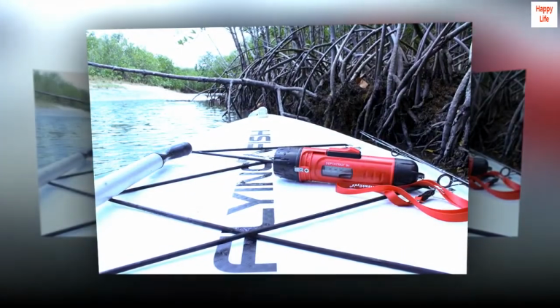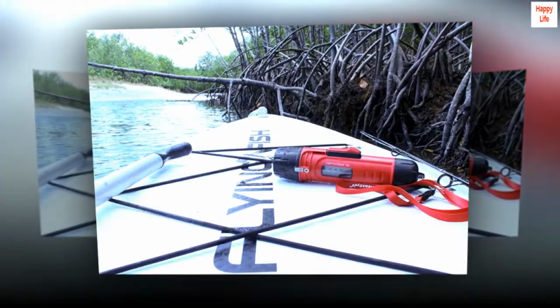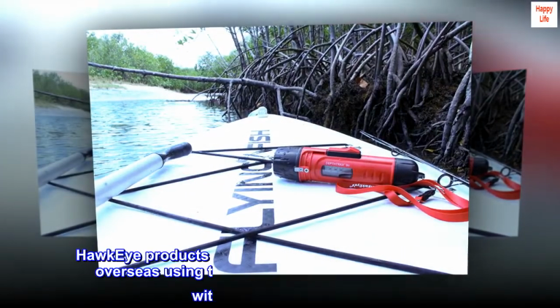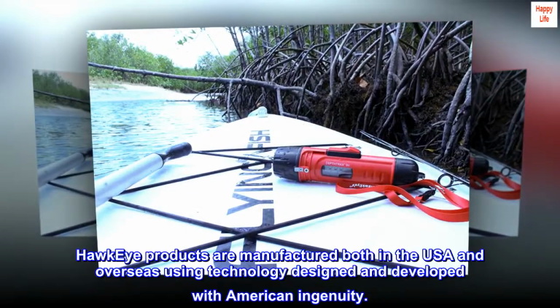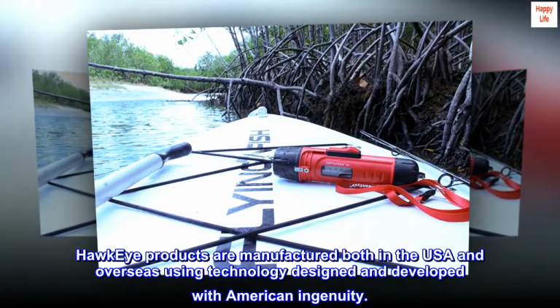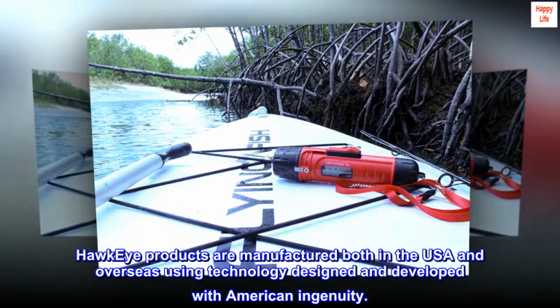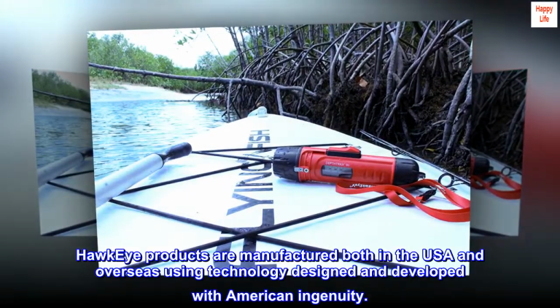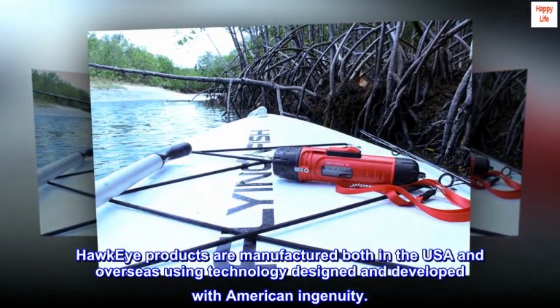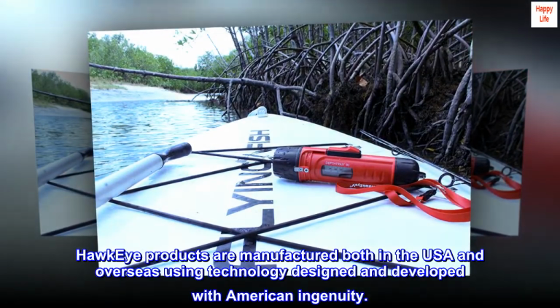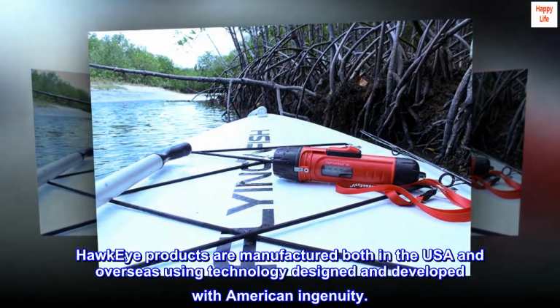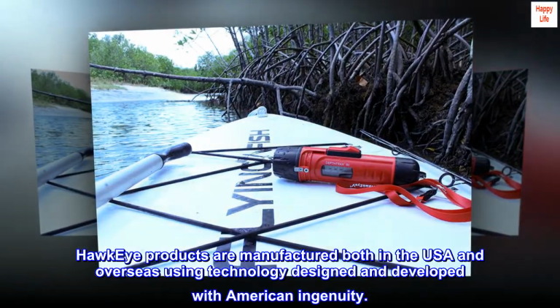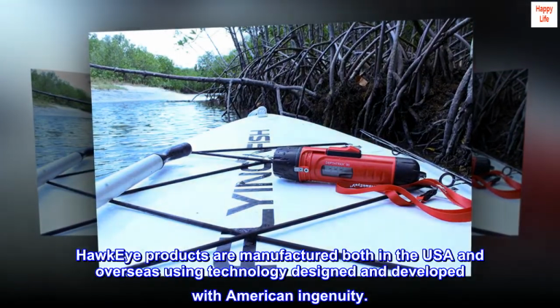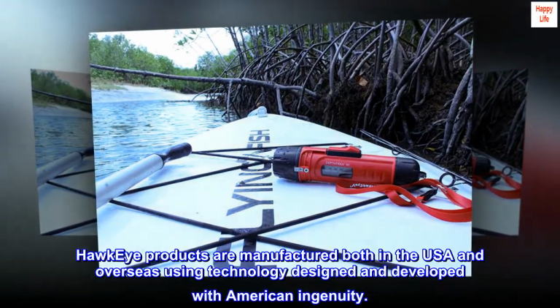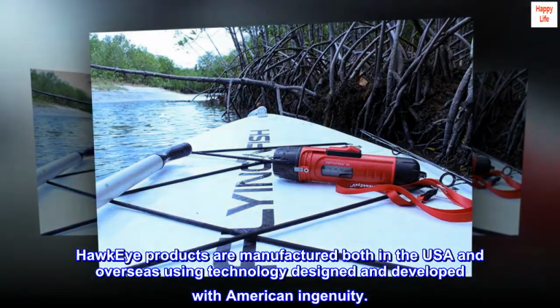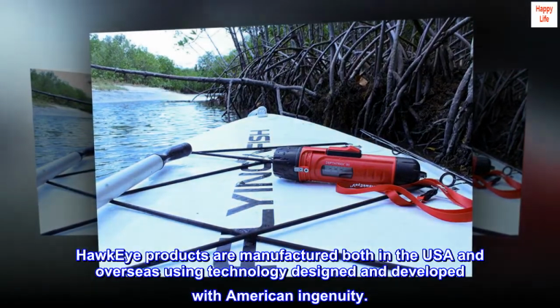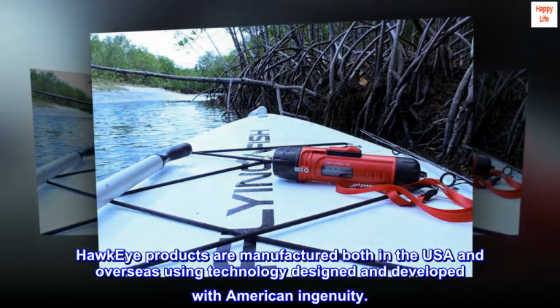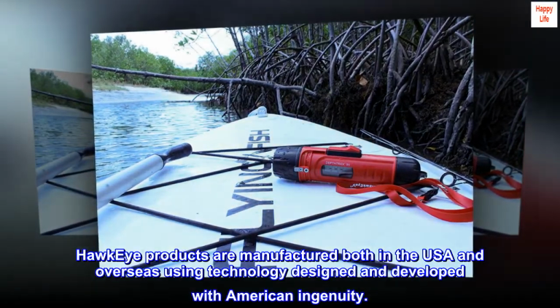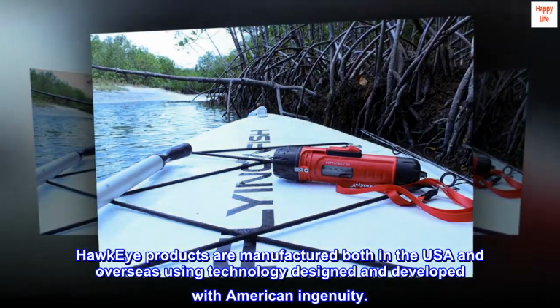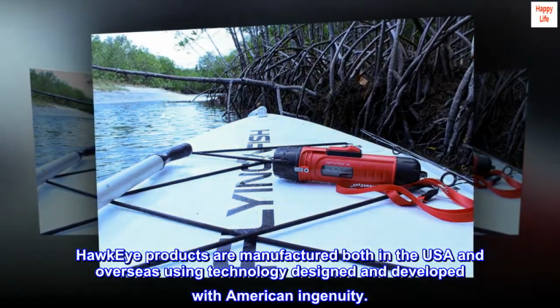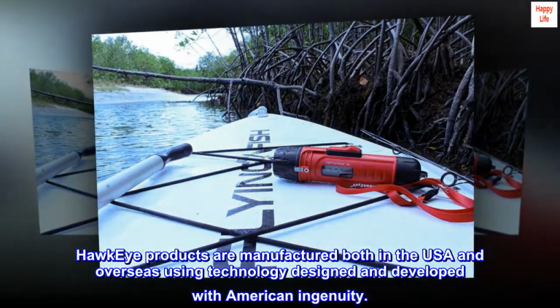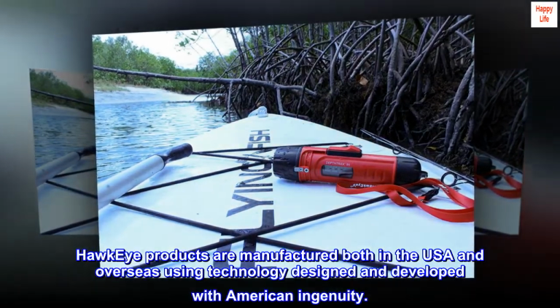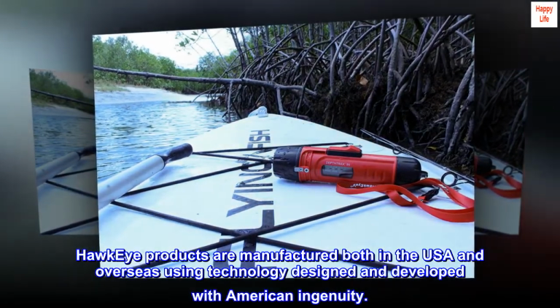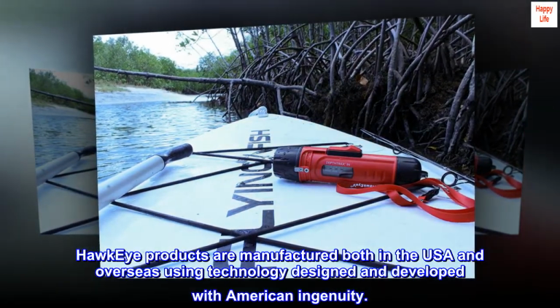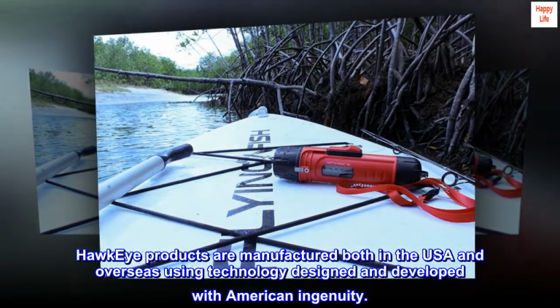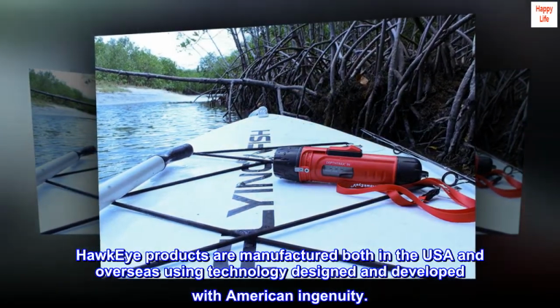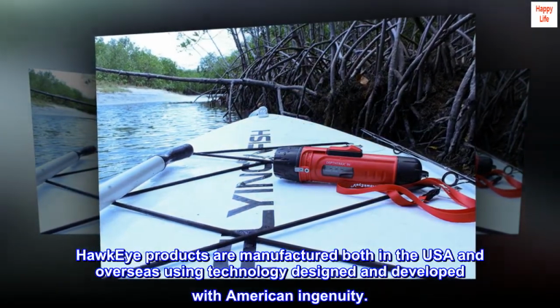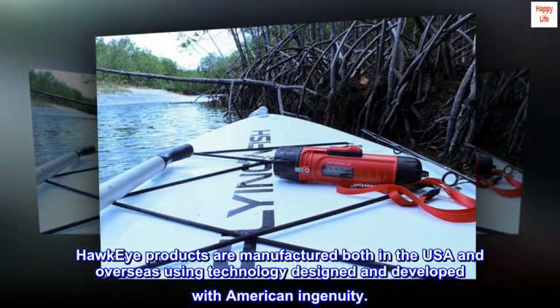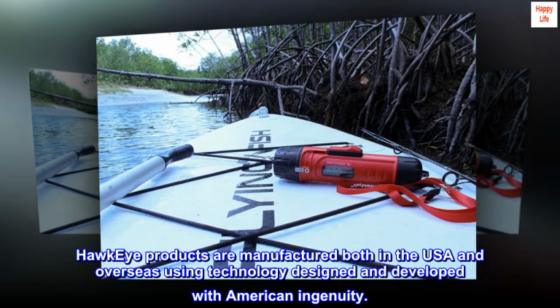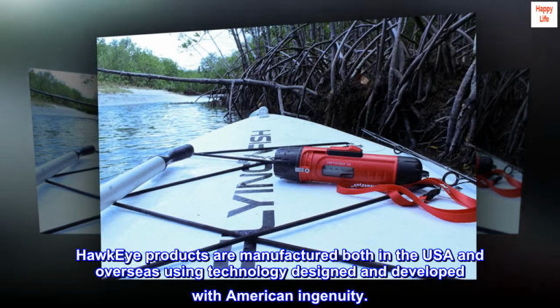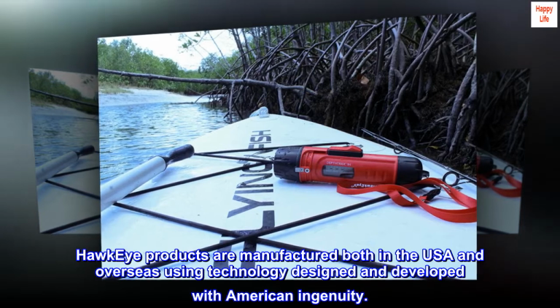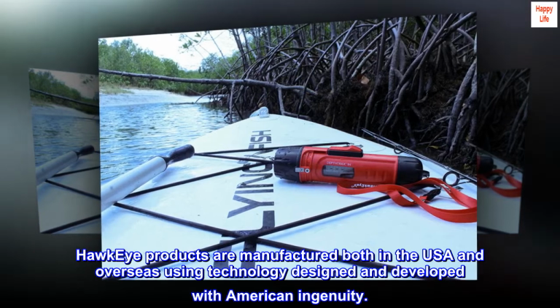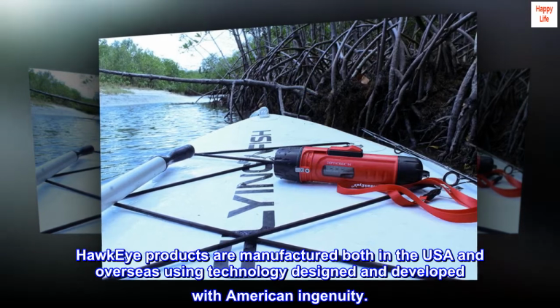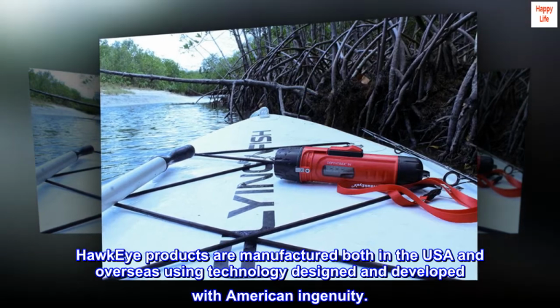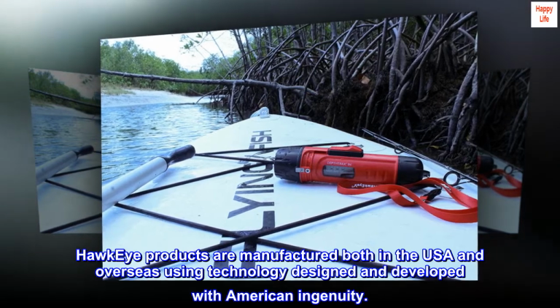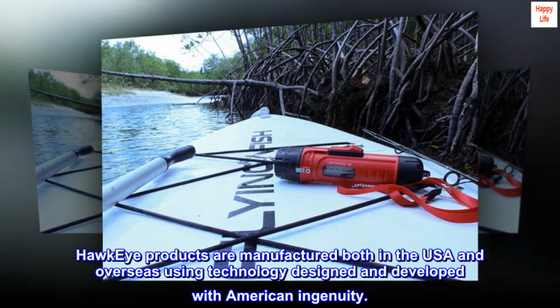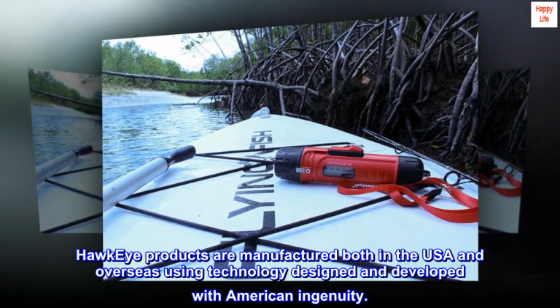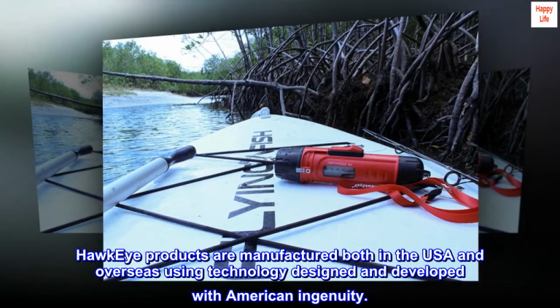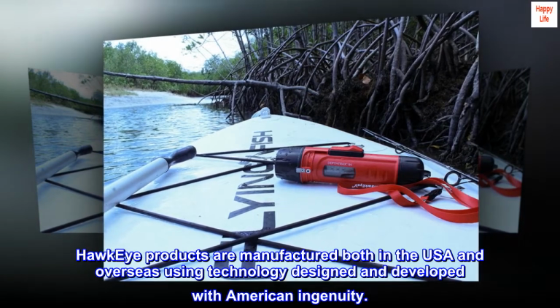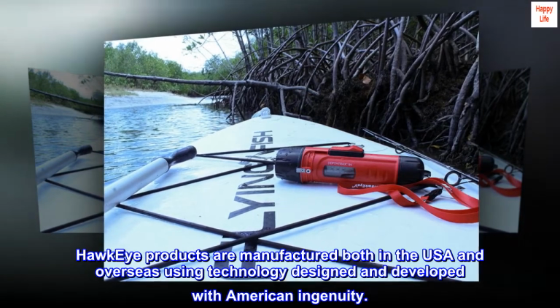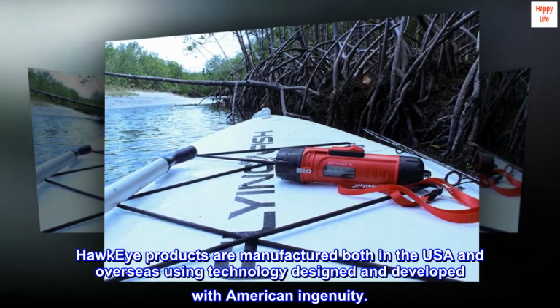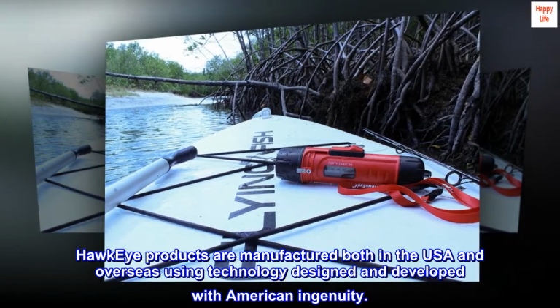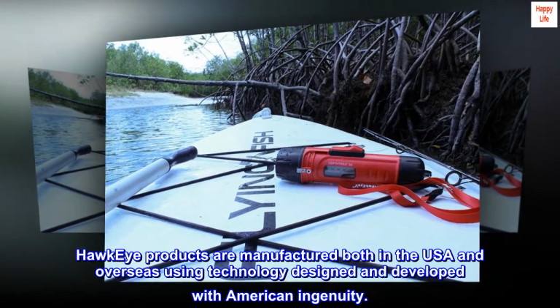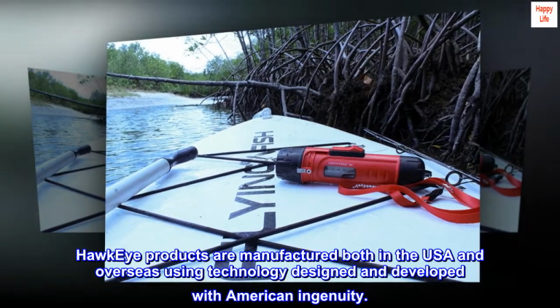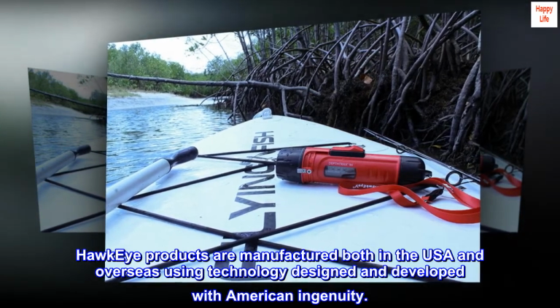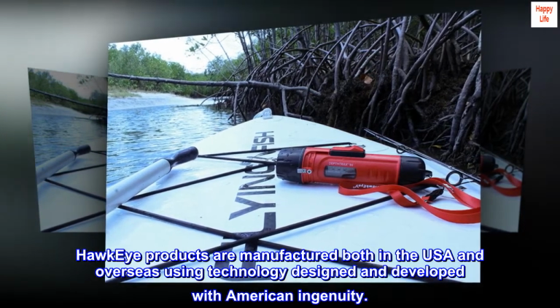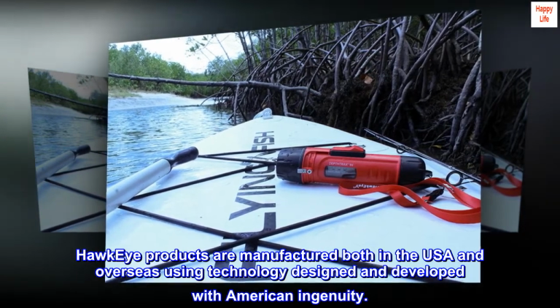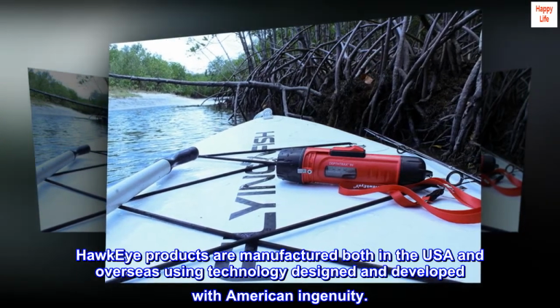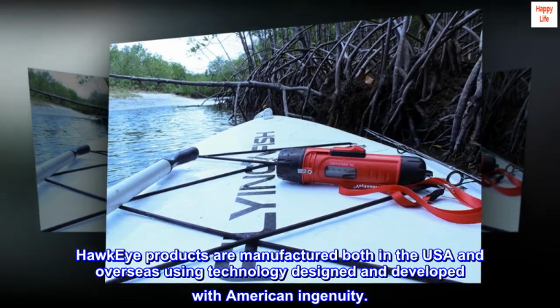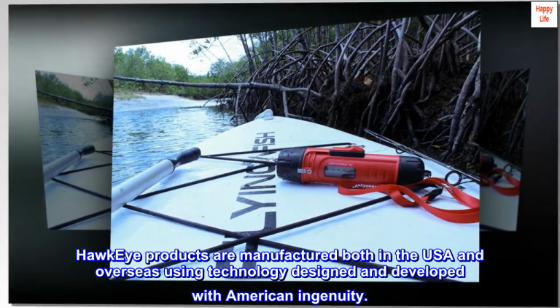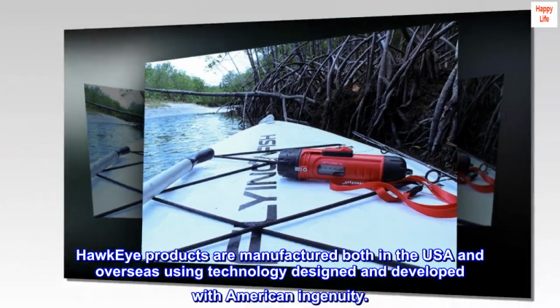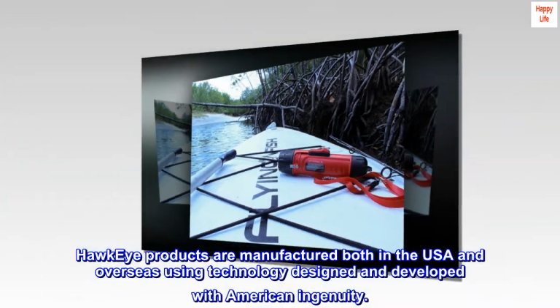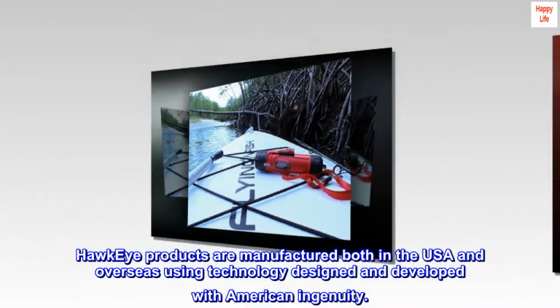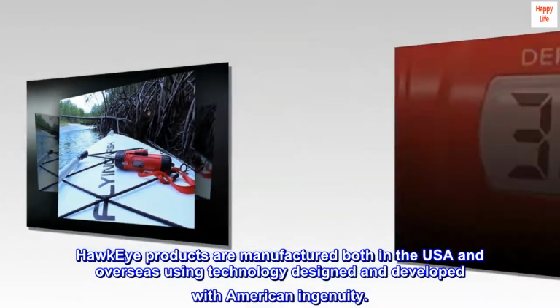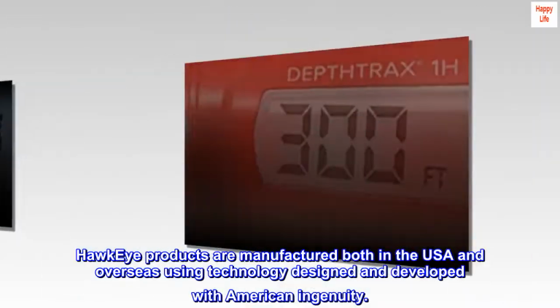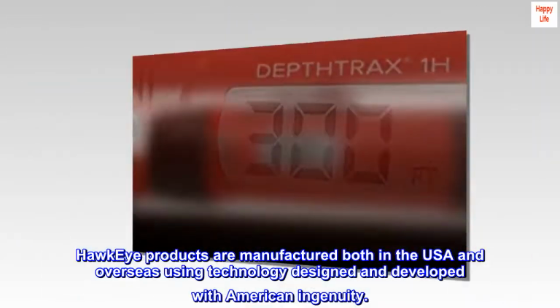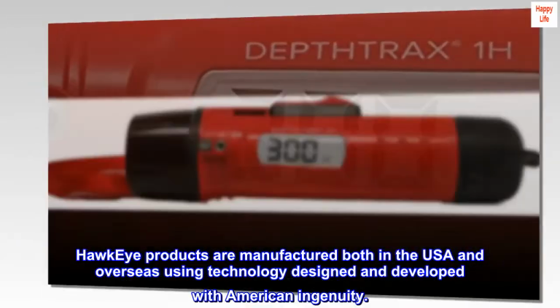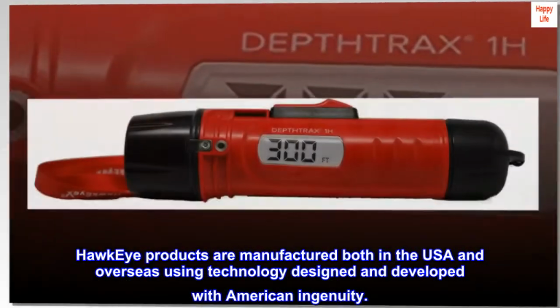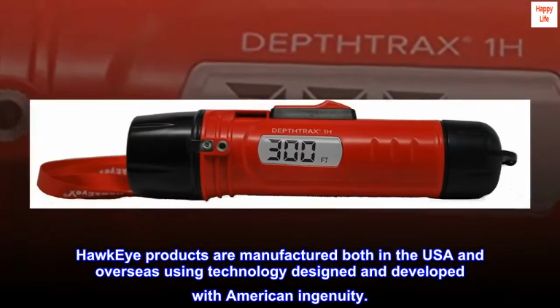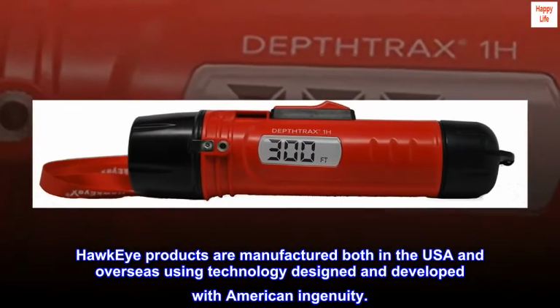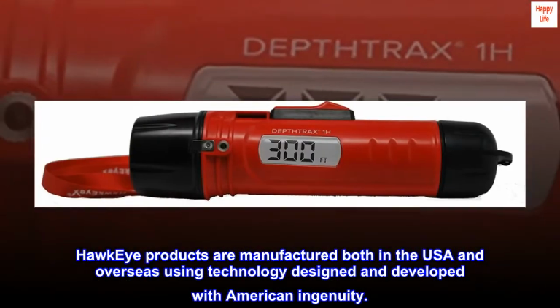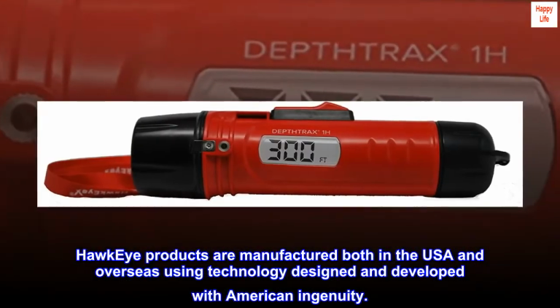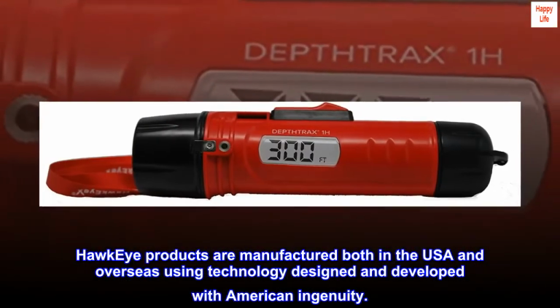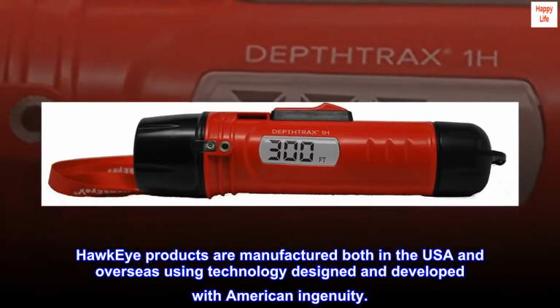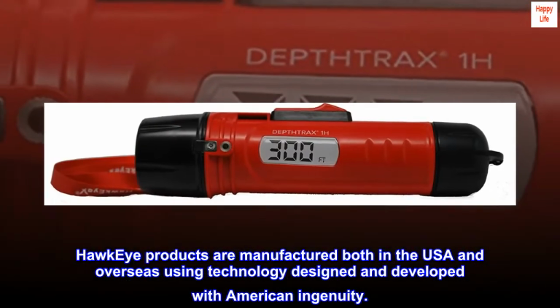Hawkeye products are manufactured both in the USA and overseas using technology designed and developed with American ingenuity.